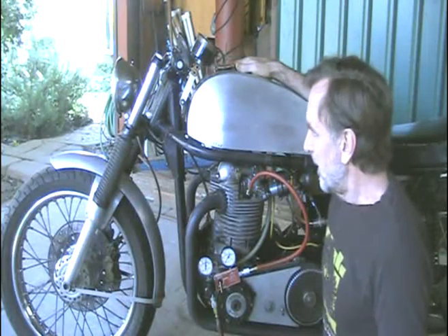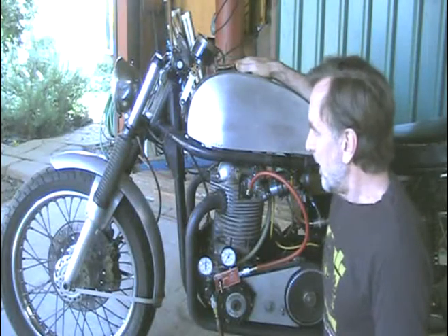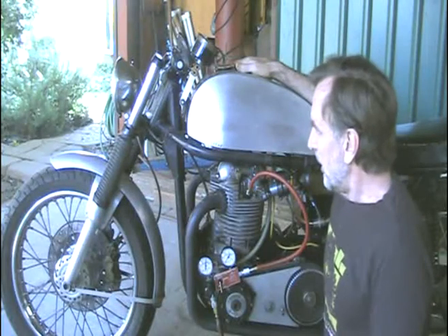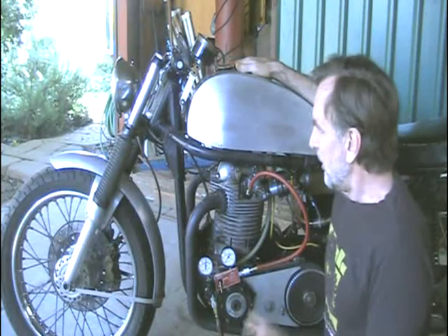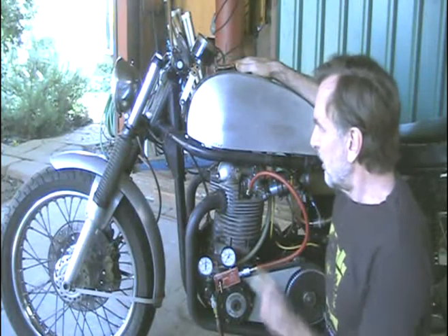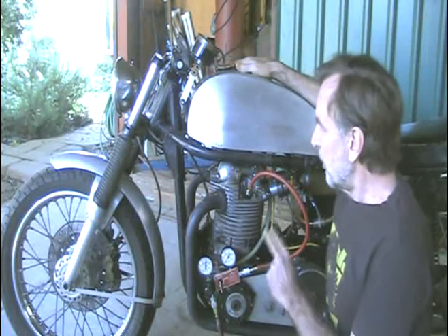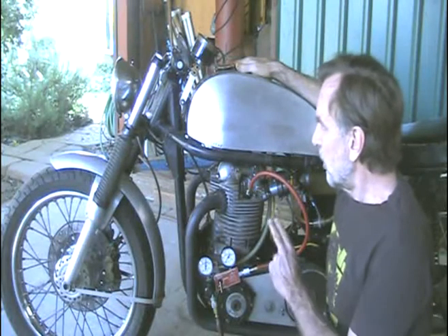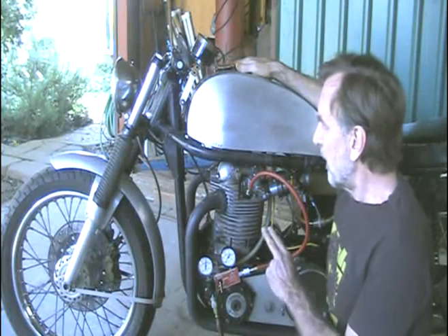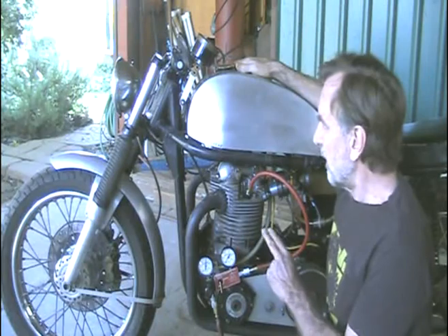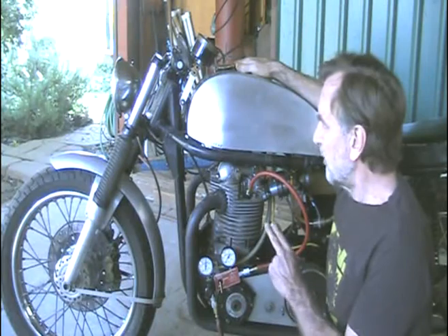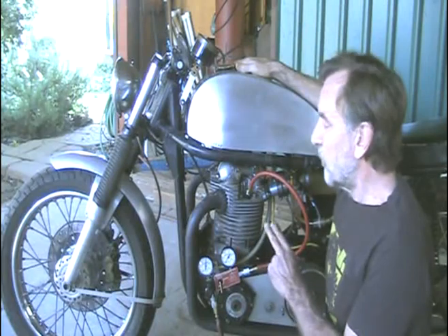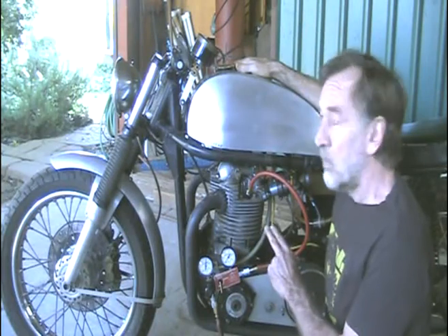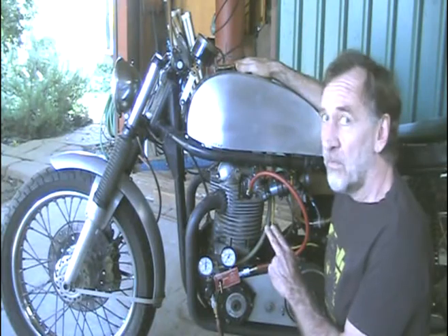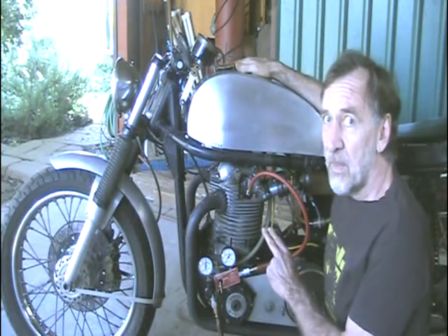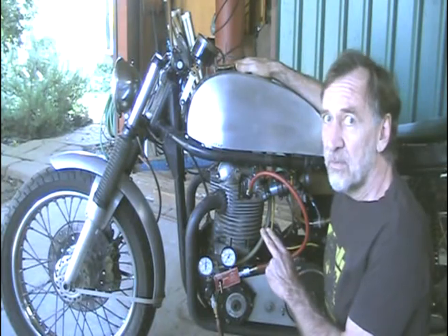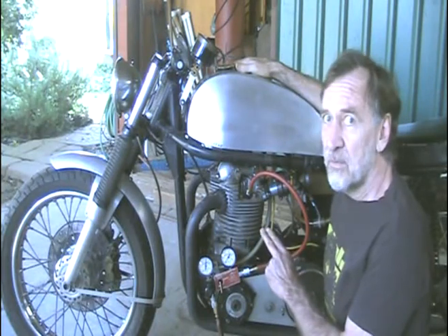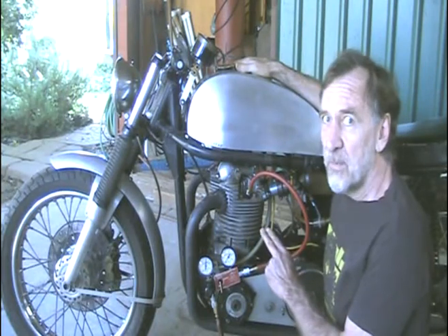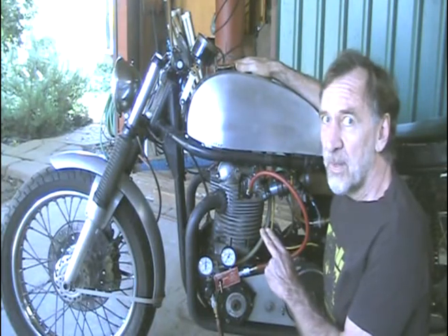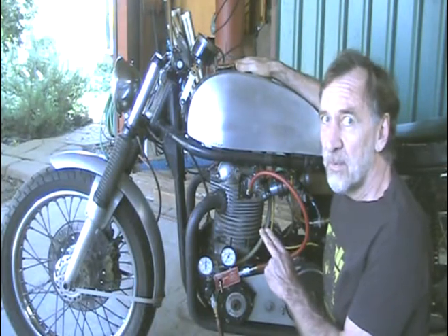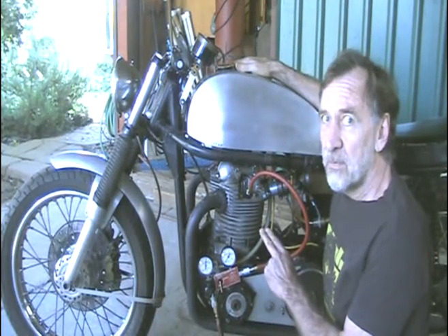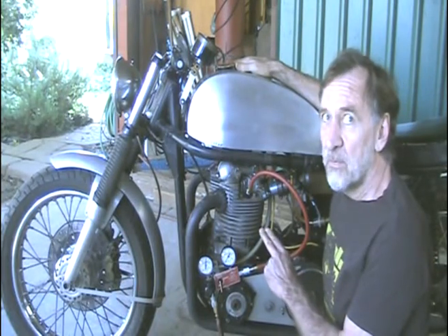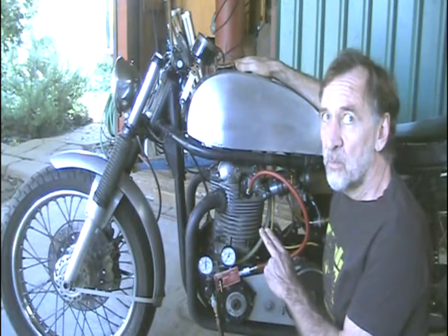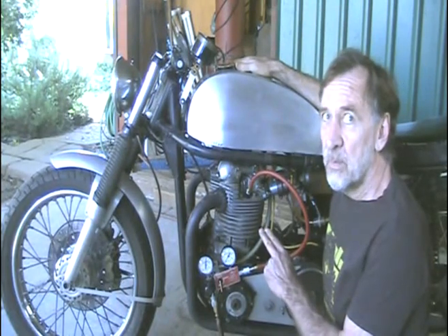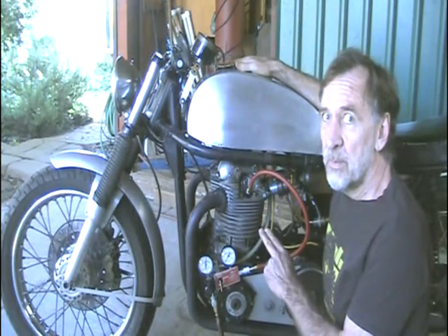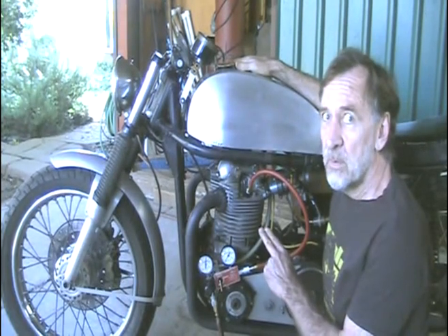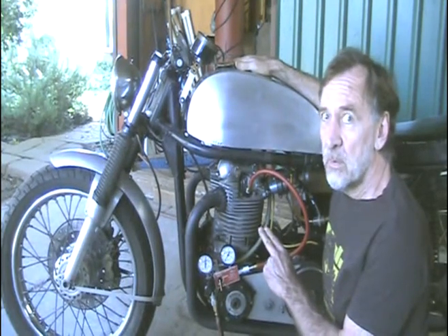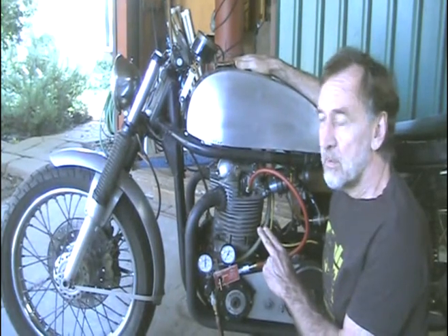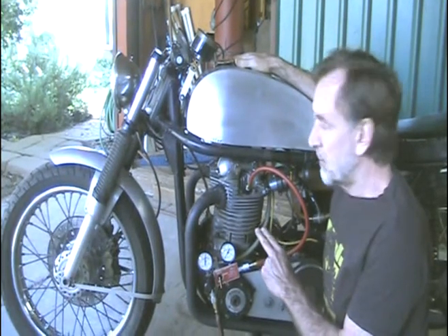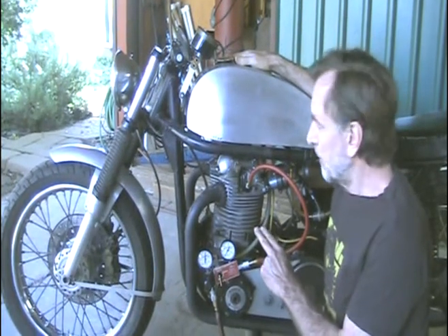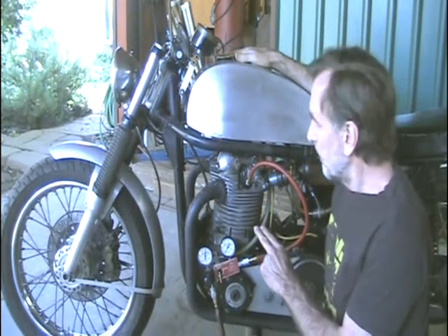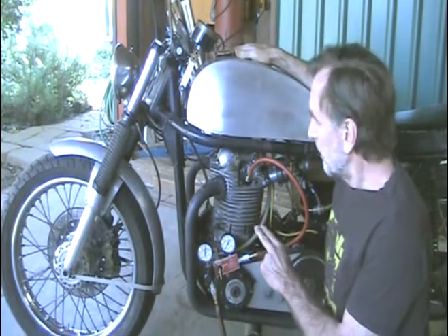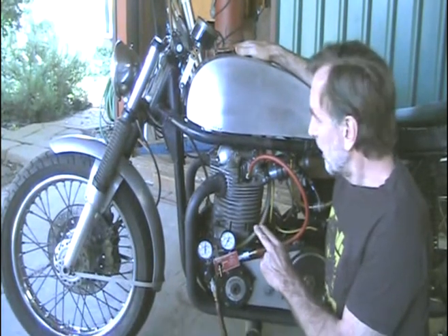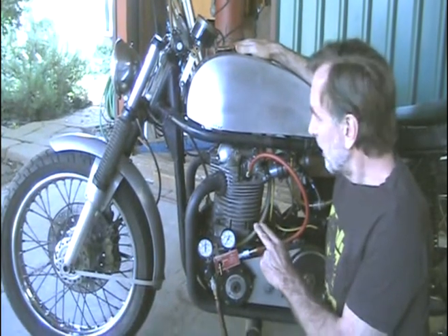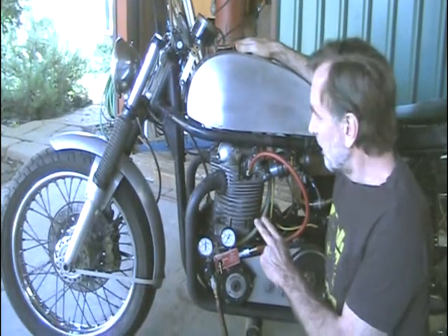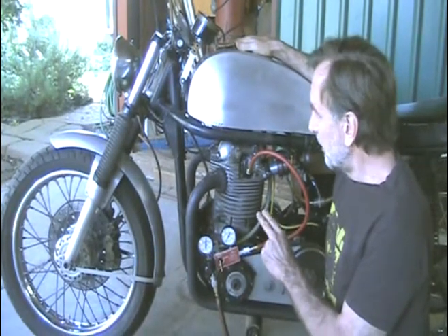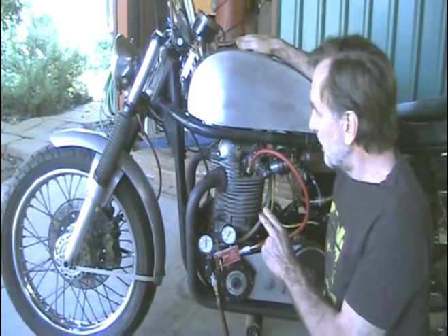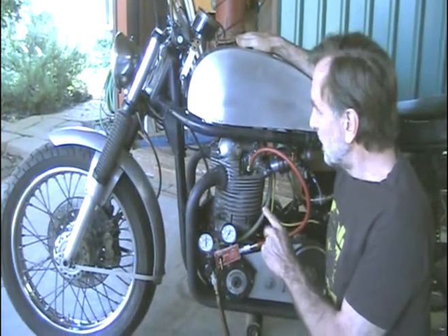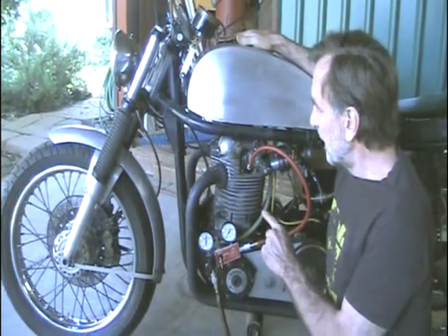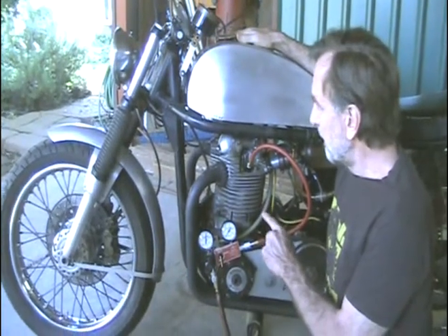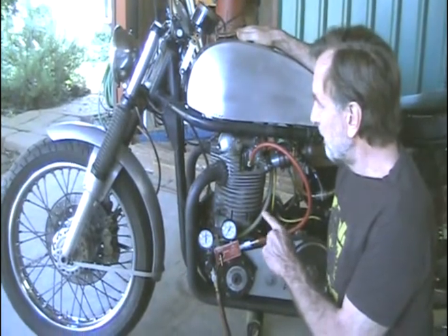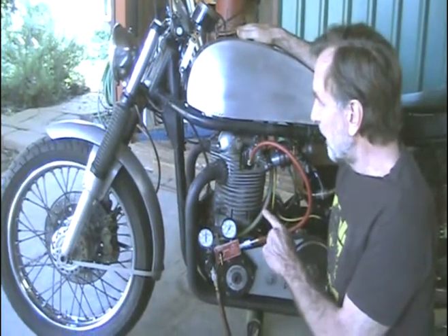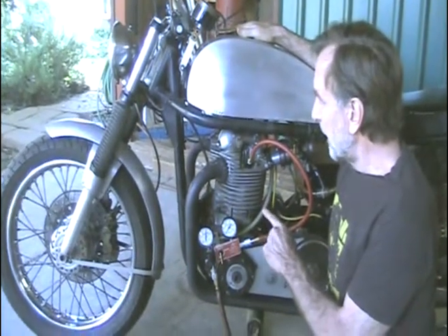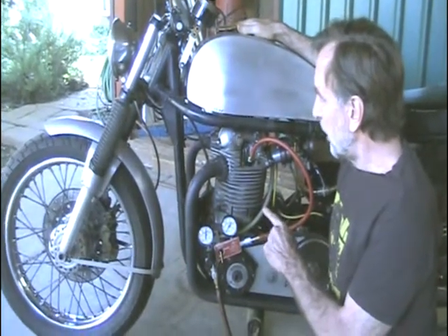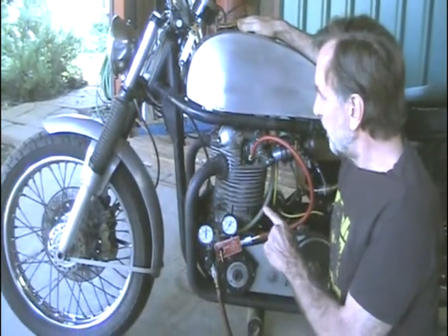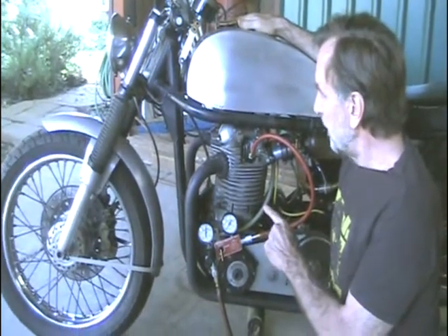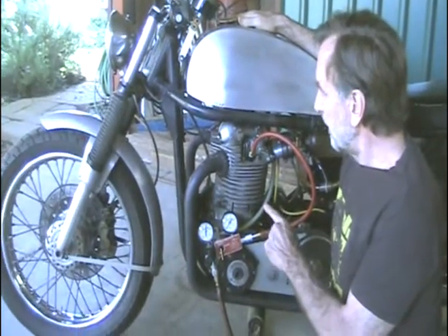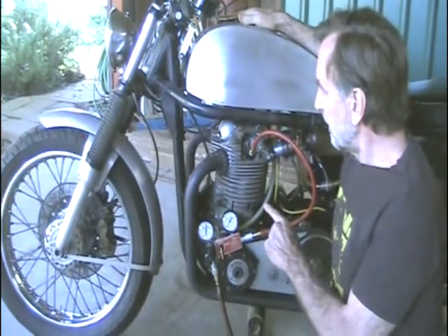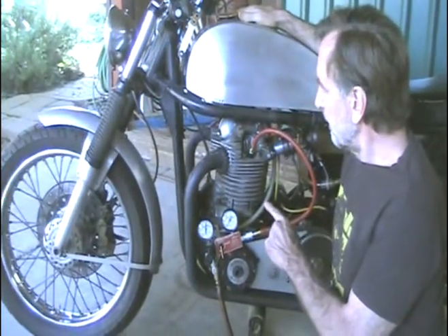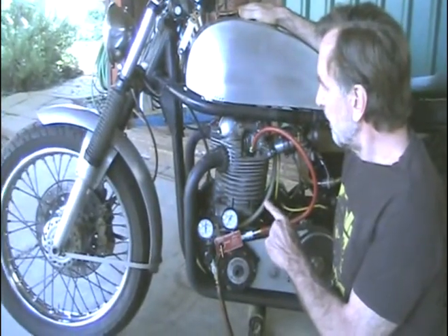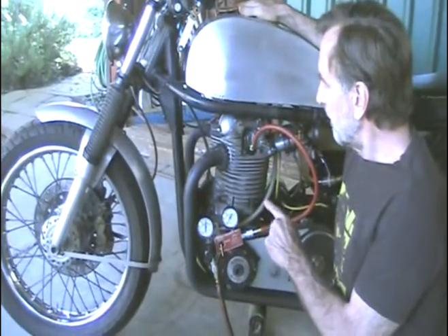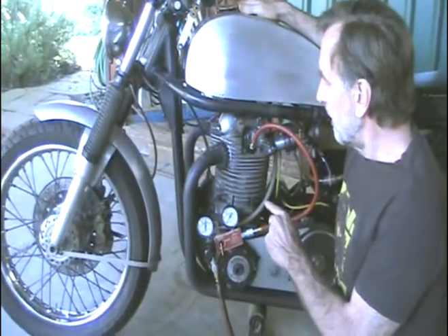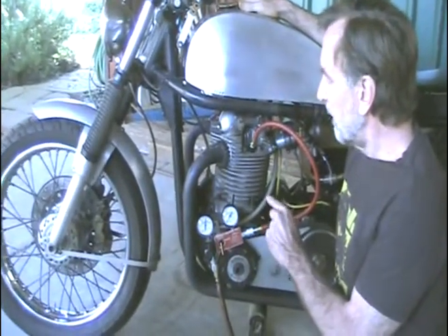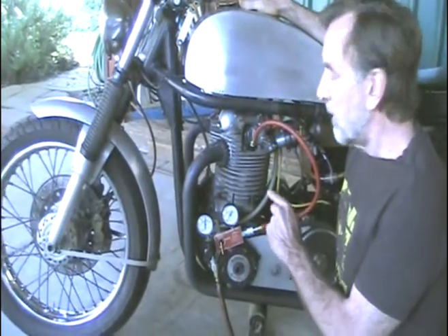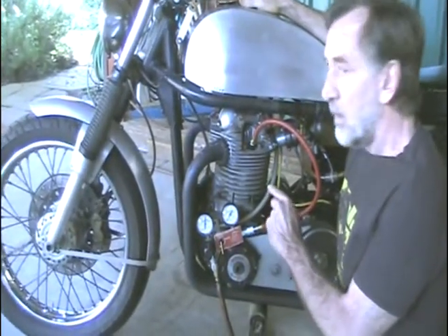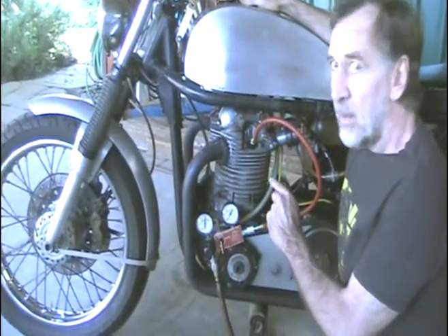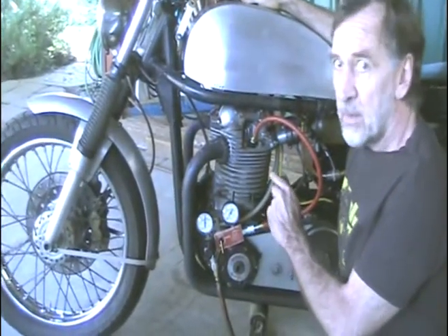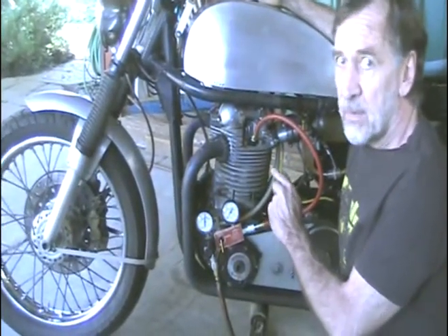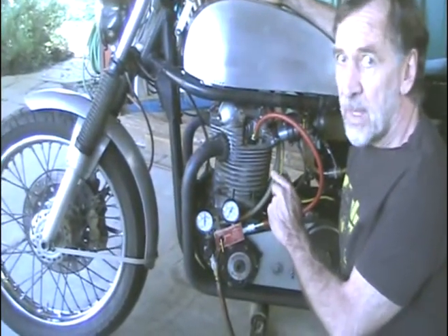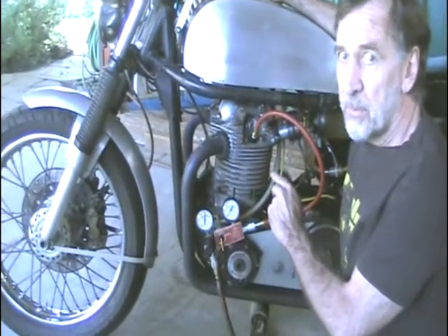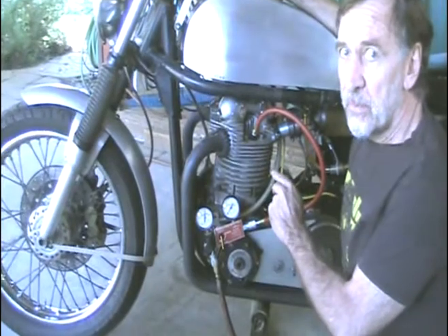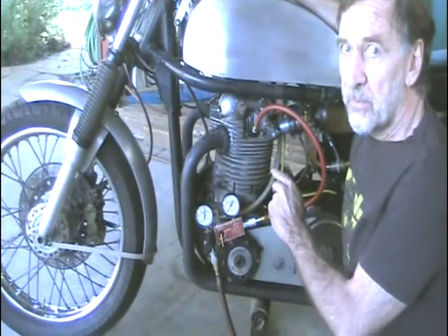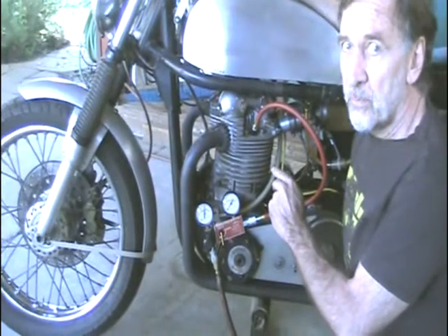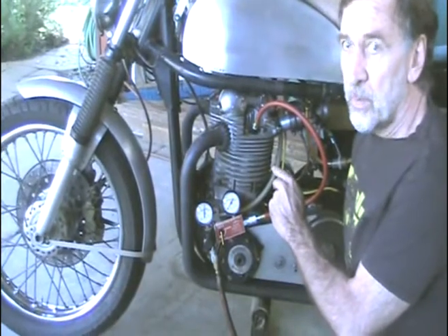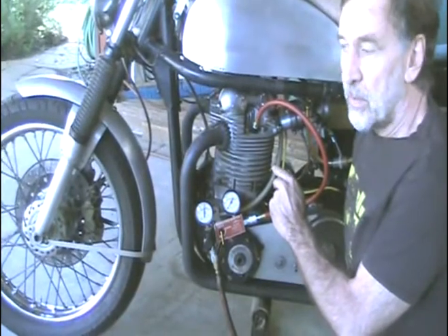This motor has 40,000 miles on the rebuild. It's got the JS lightweight pistons and gapless rings.